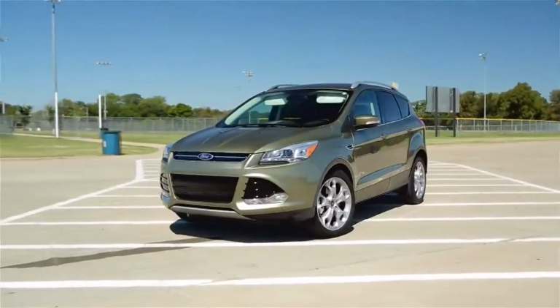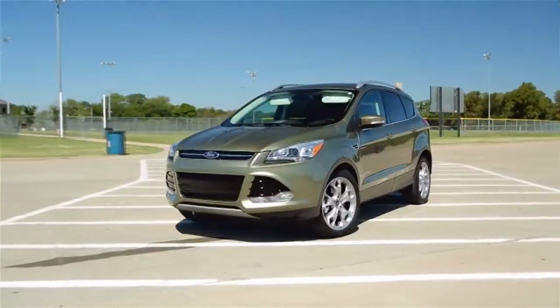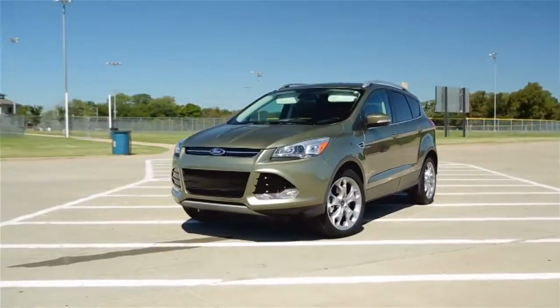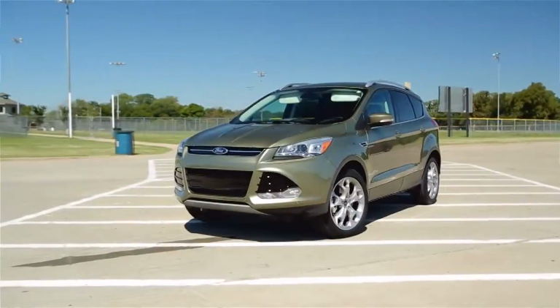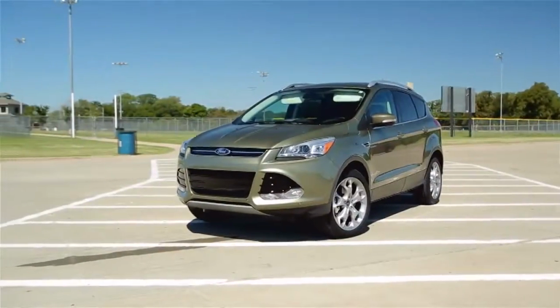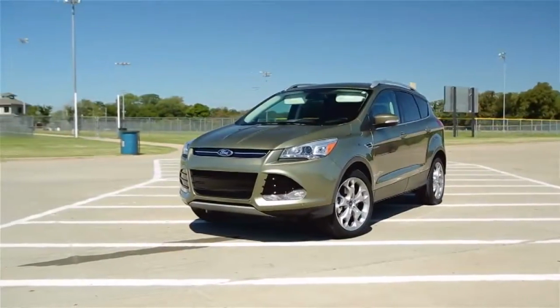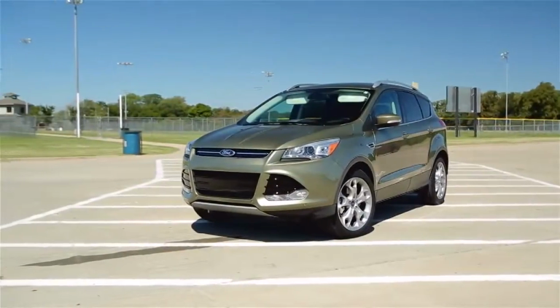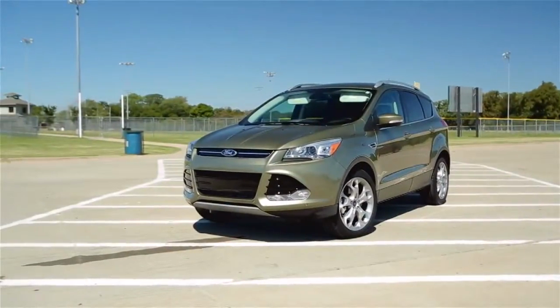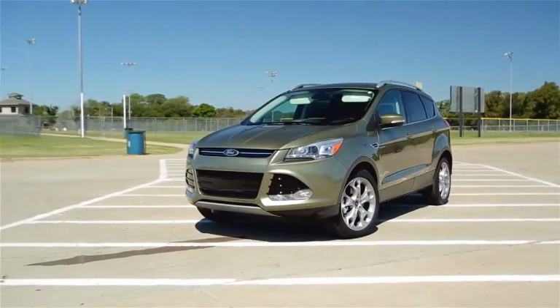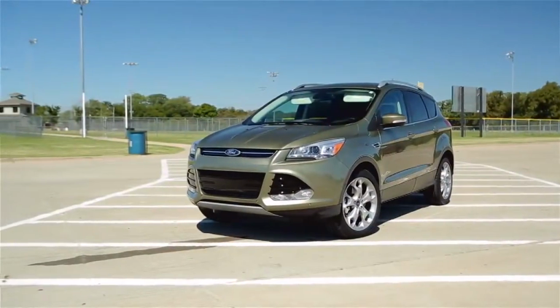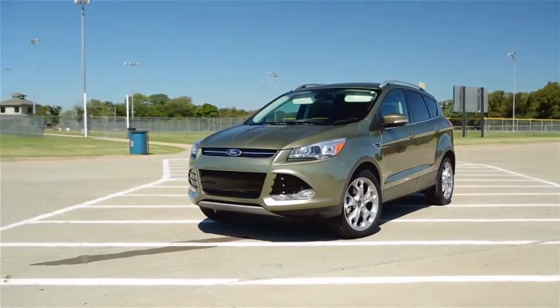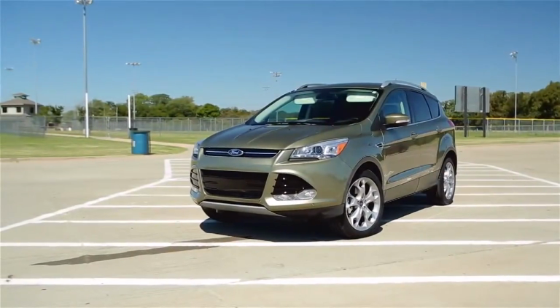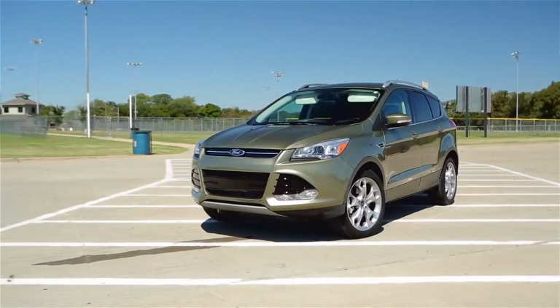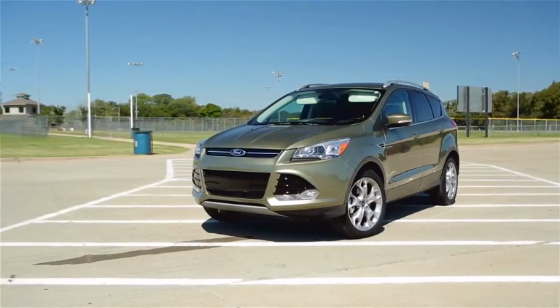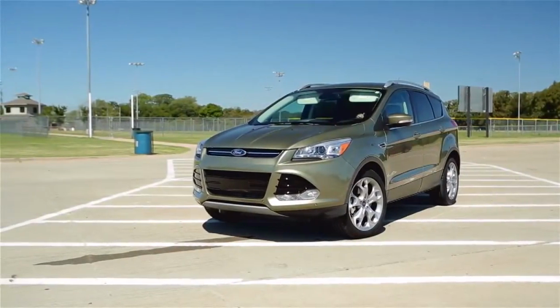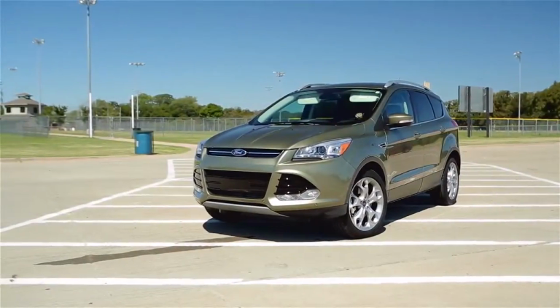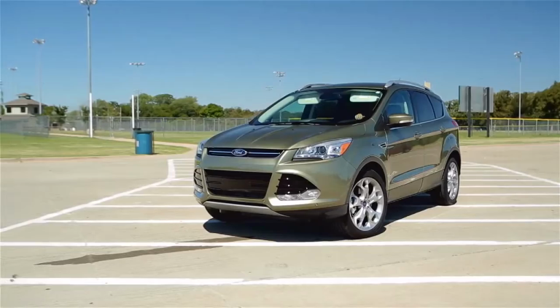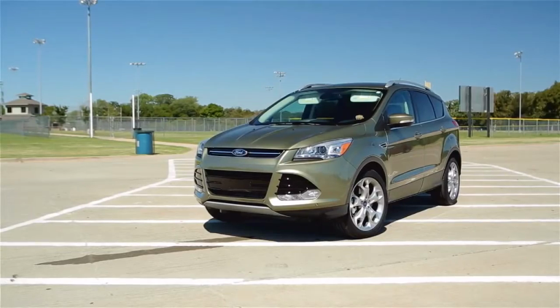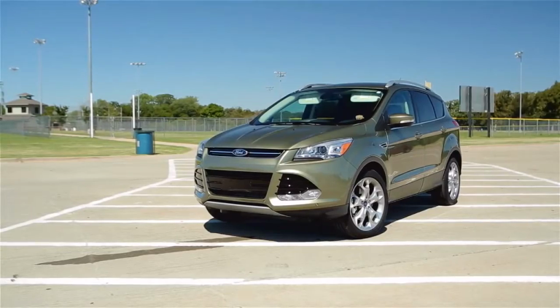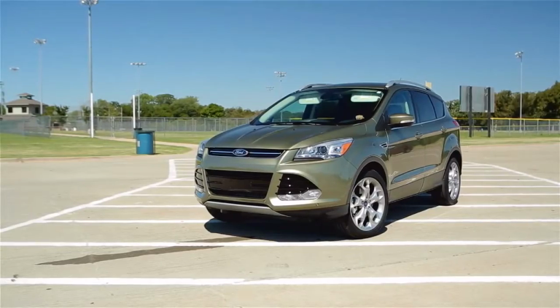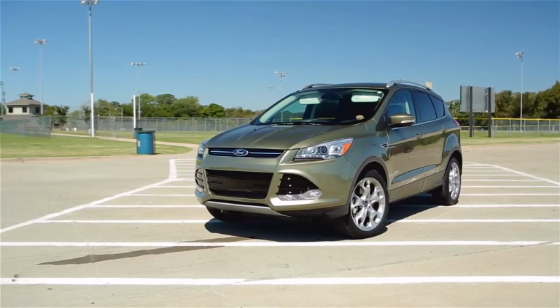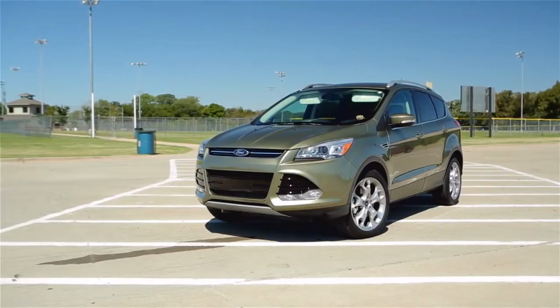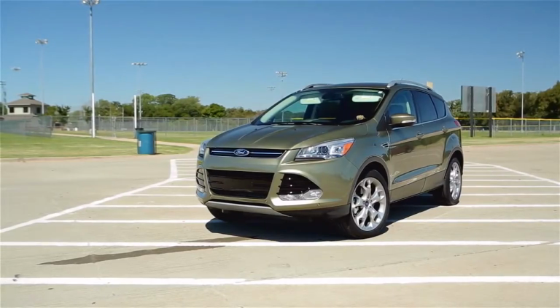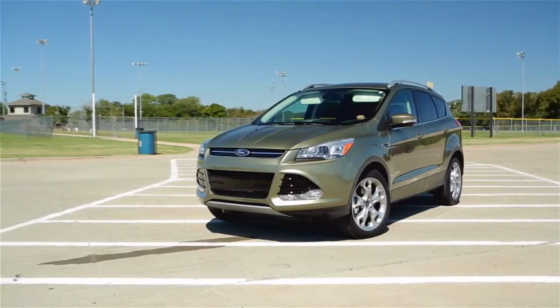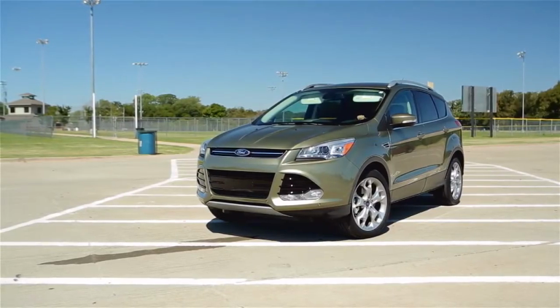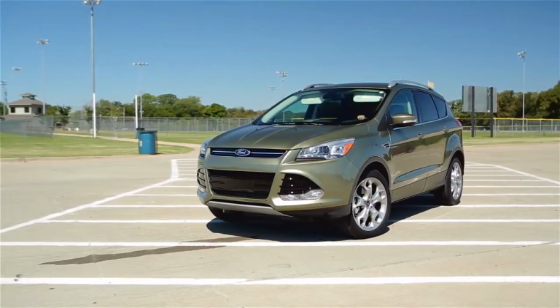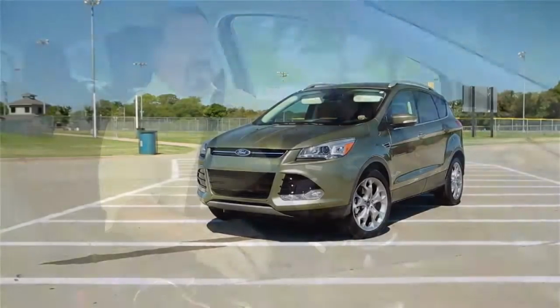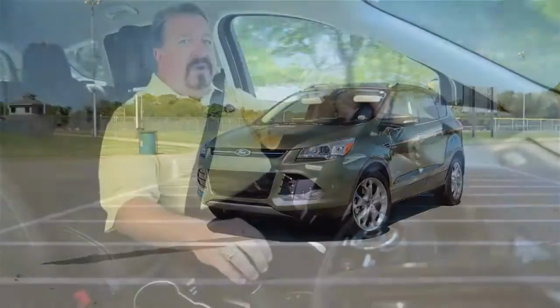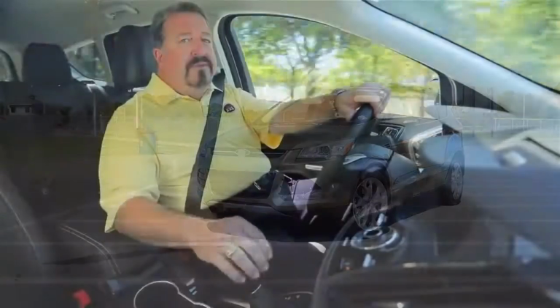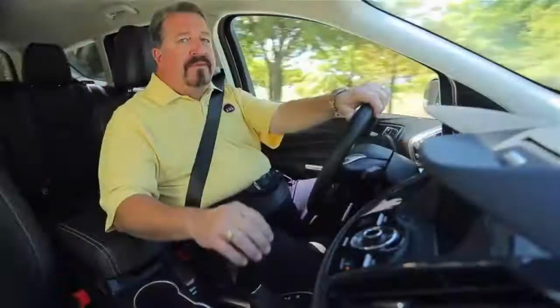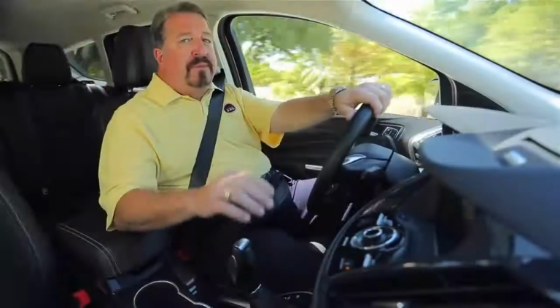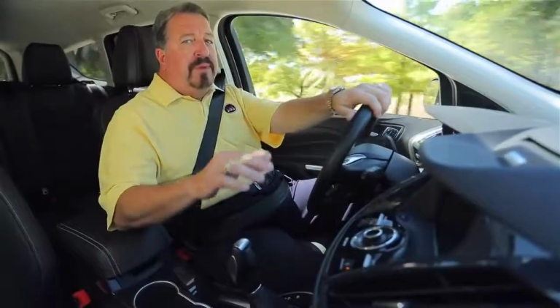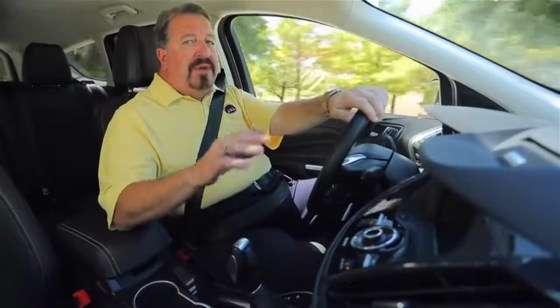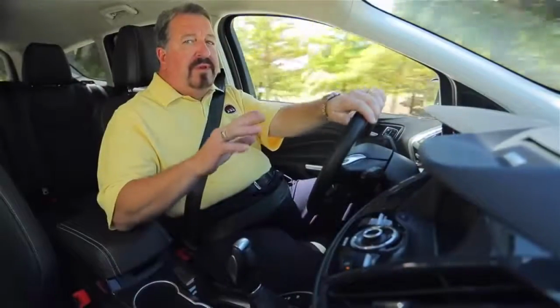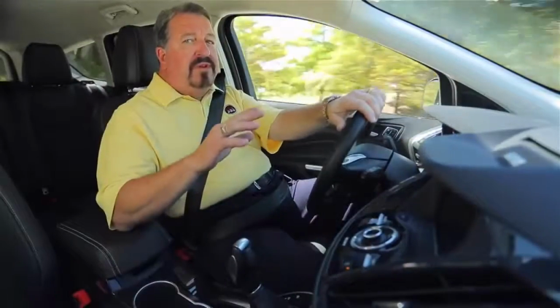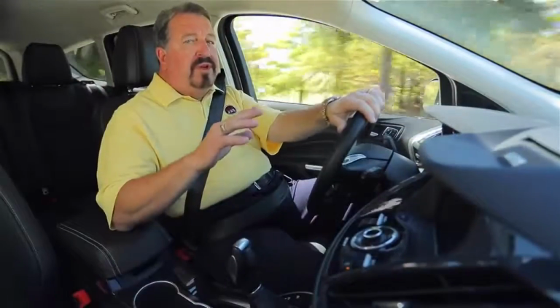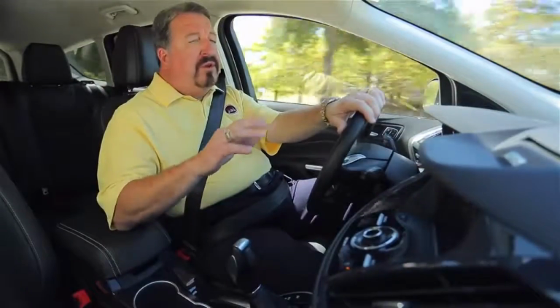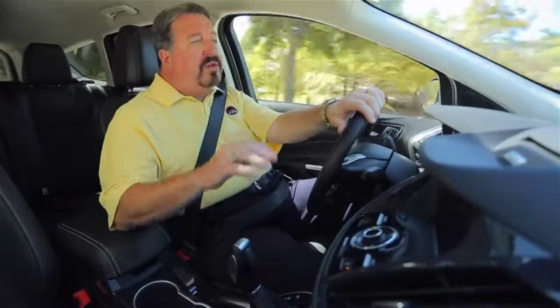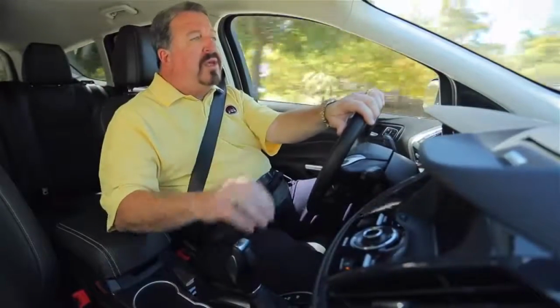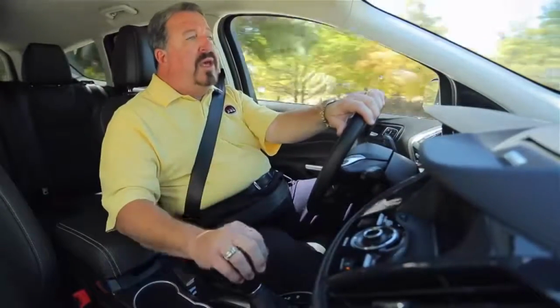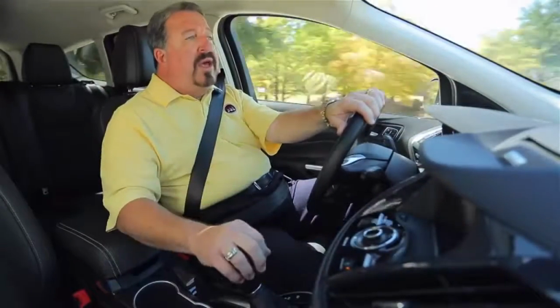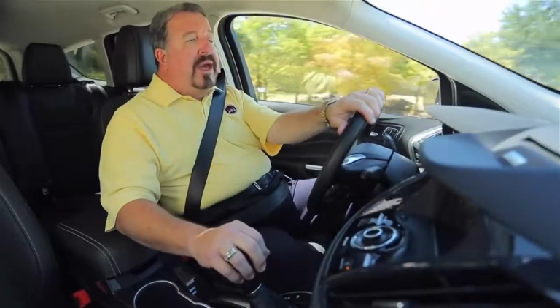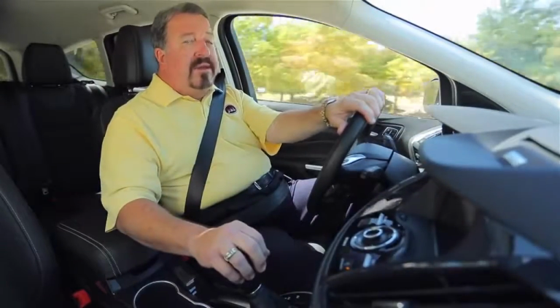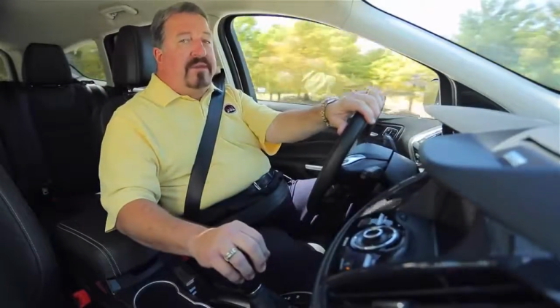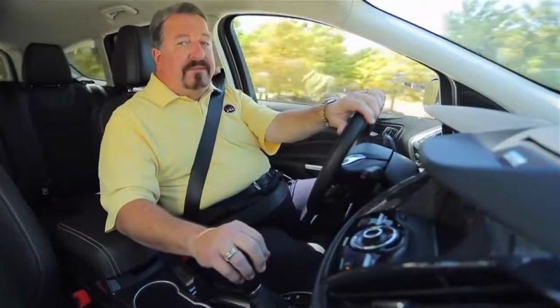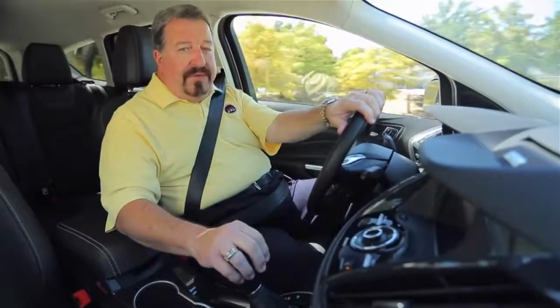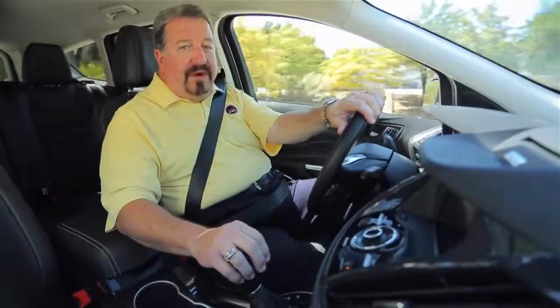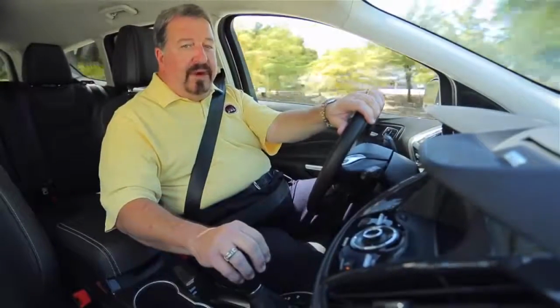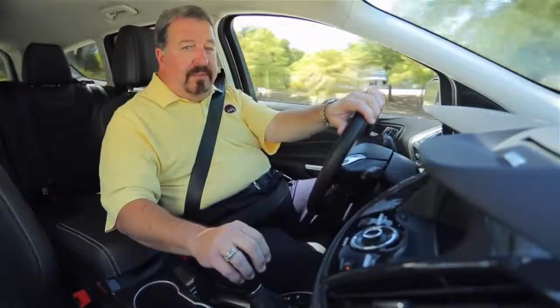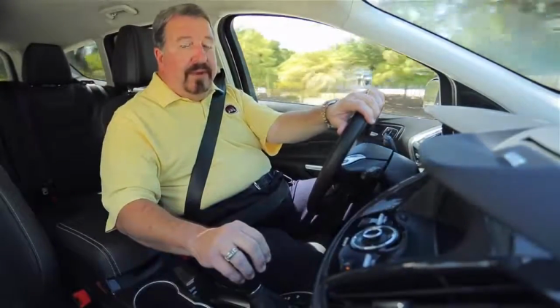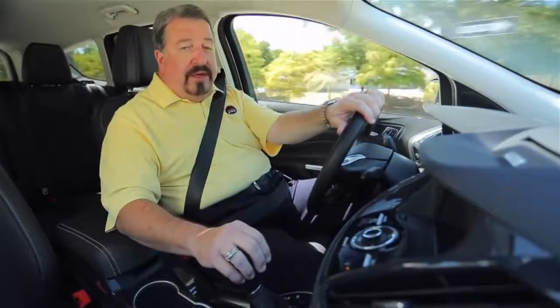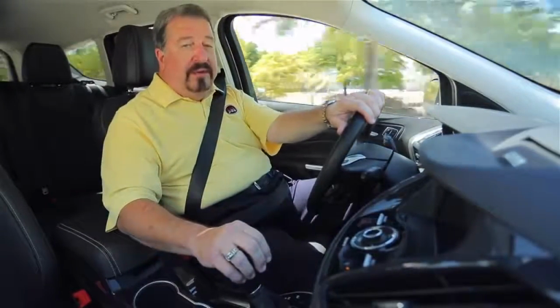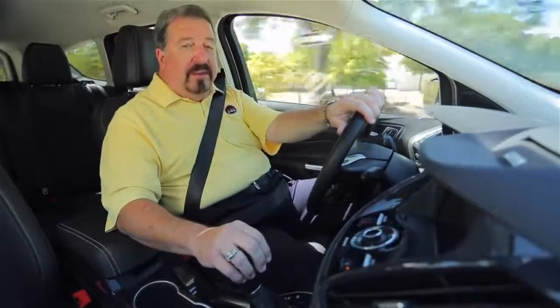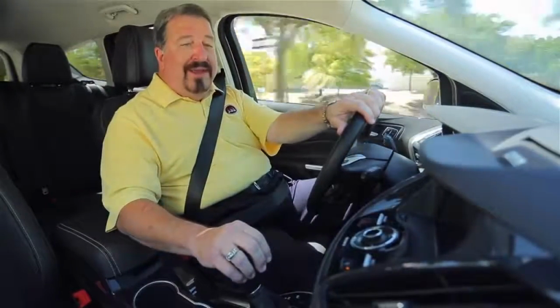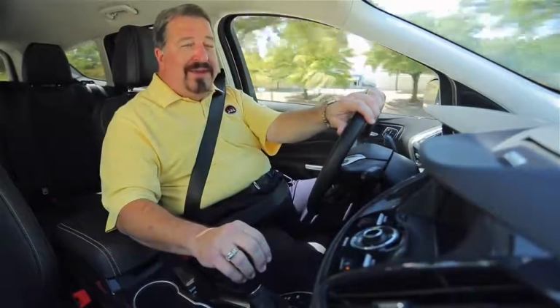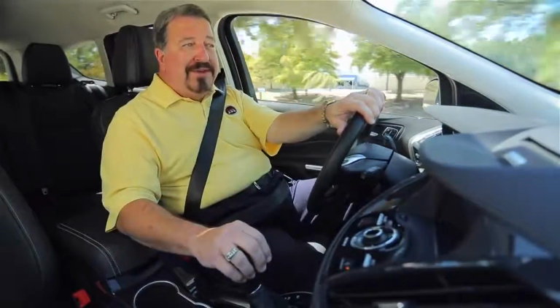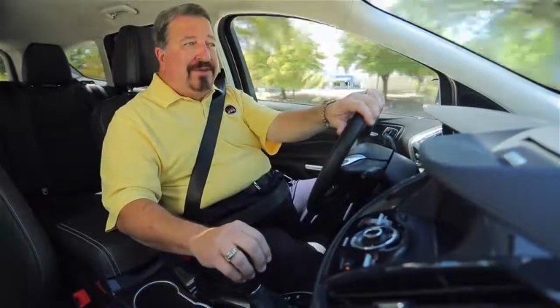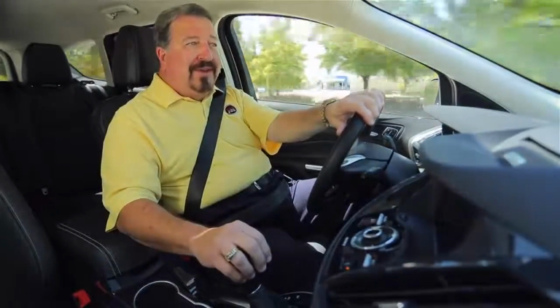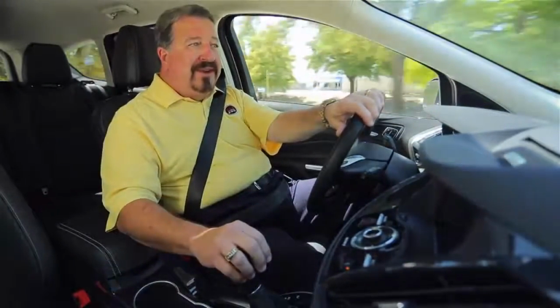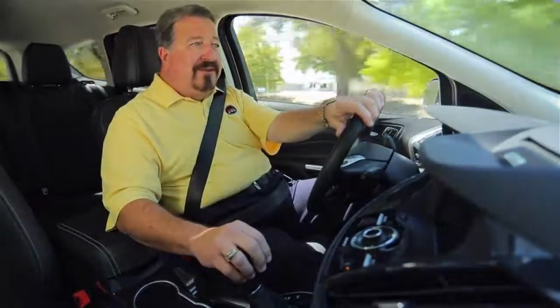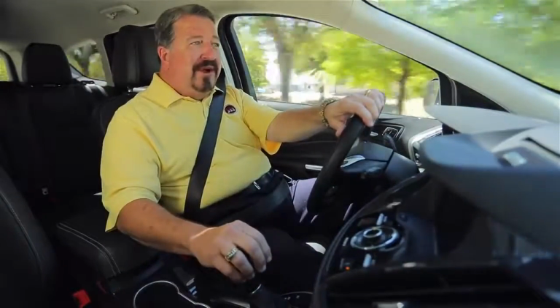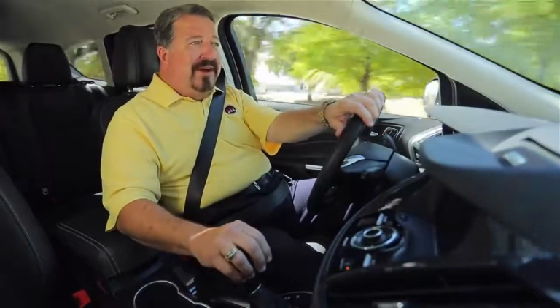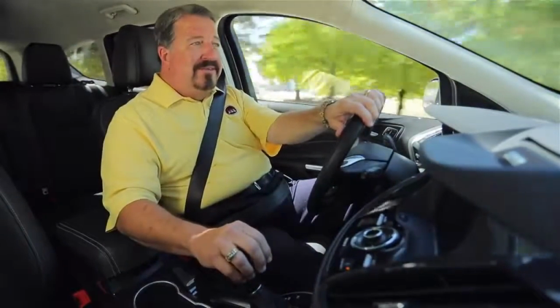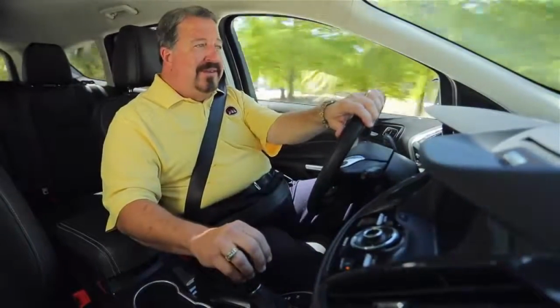All in all, the new 2013 Escape is much improved from previous years, and it's a very pleasurable SUV to drive.